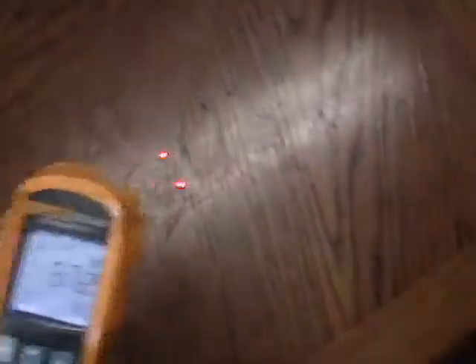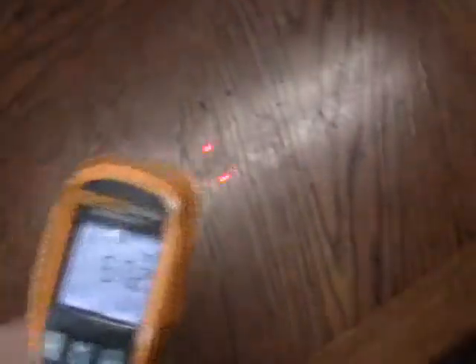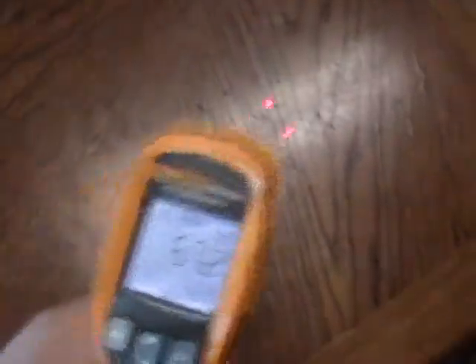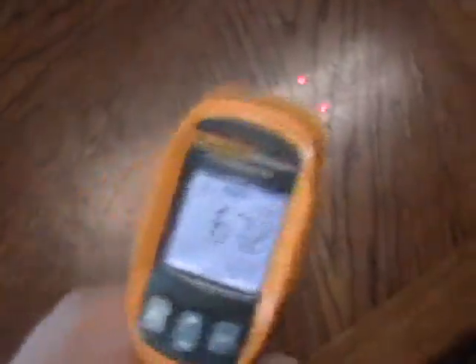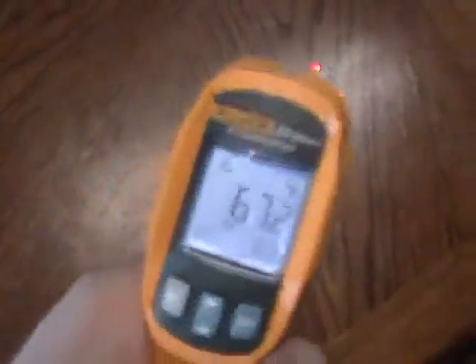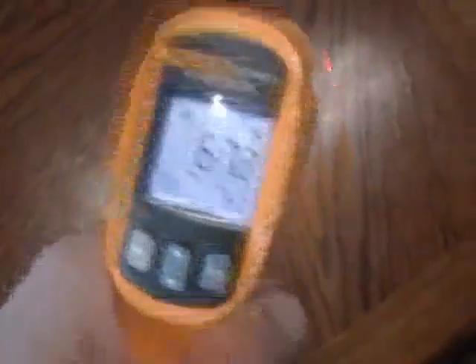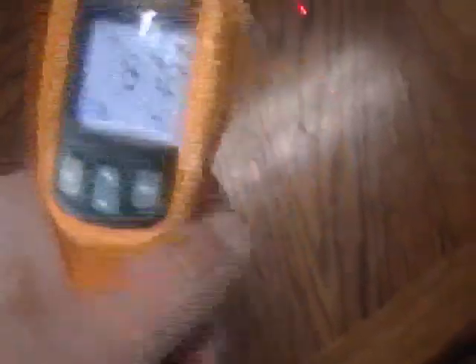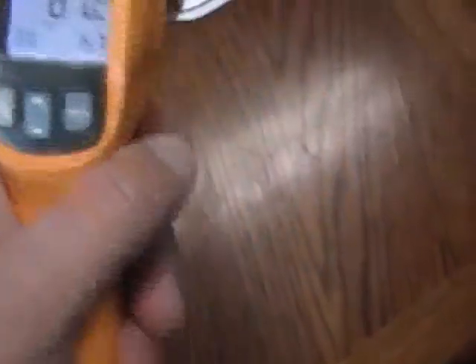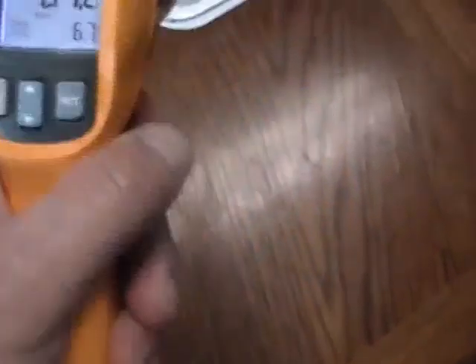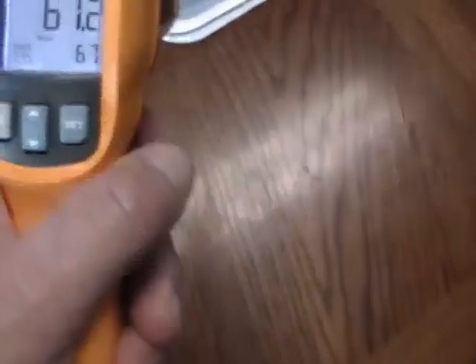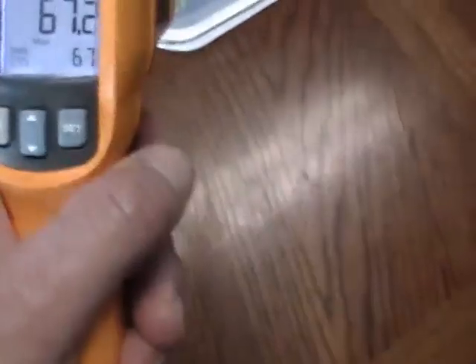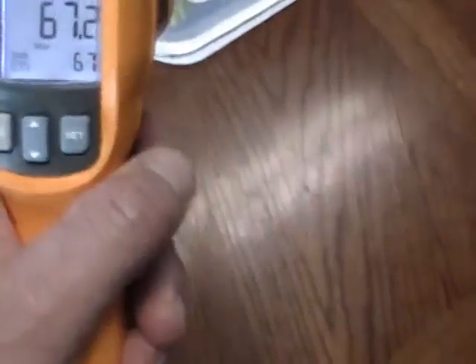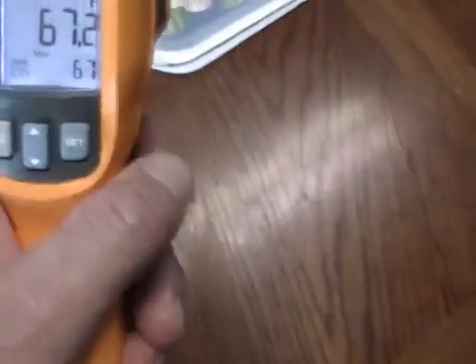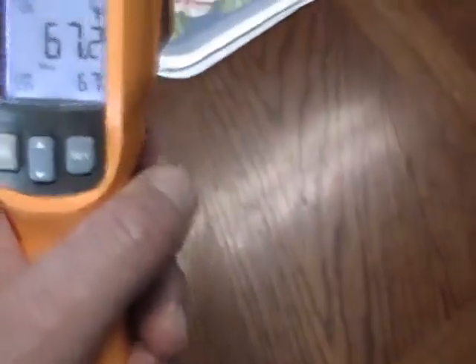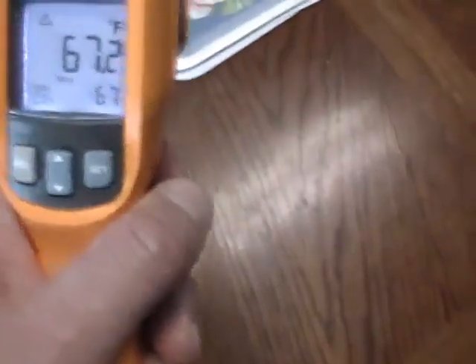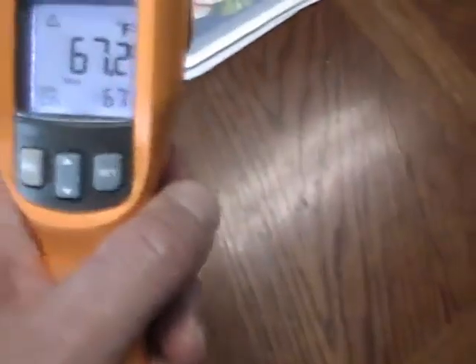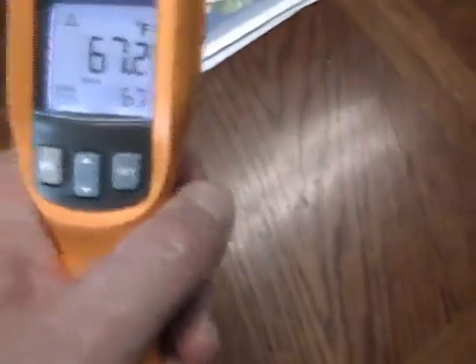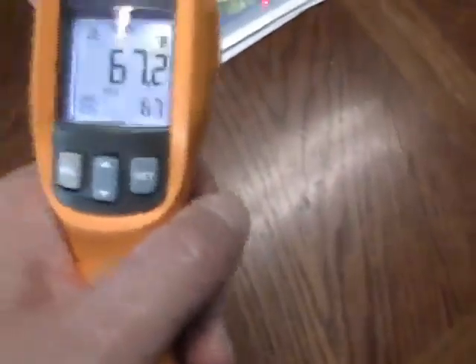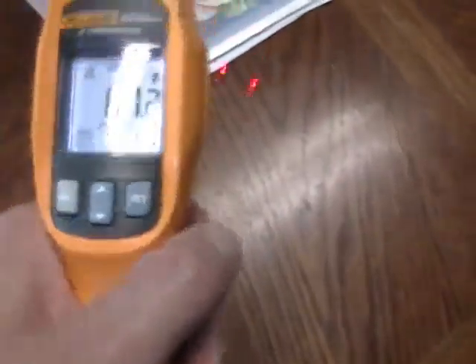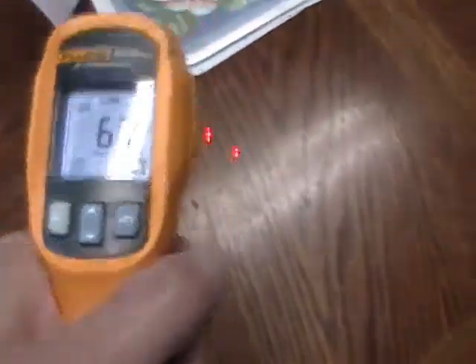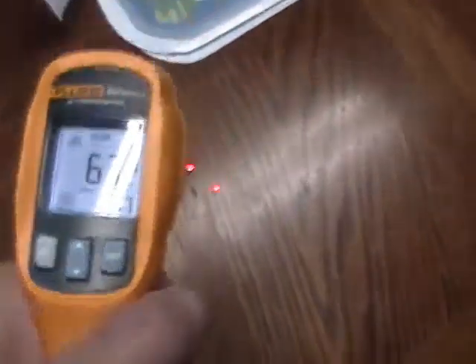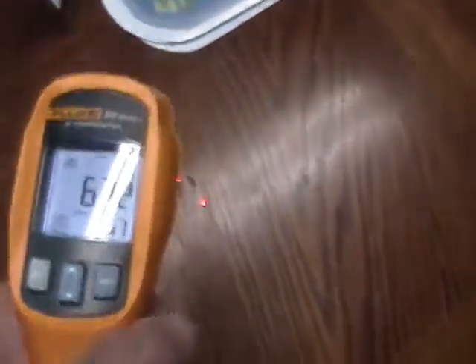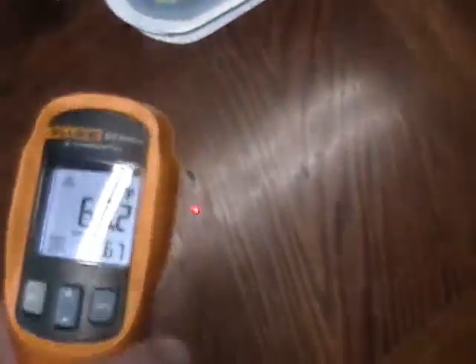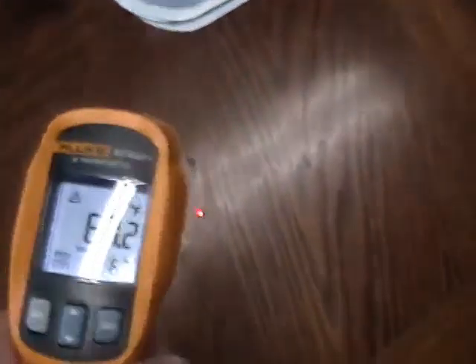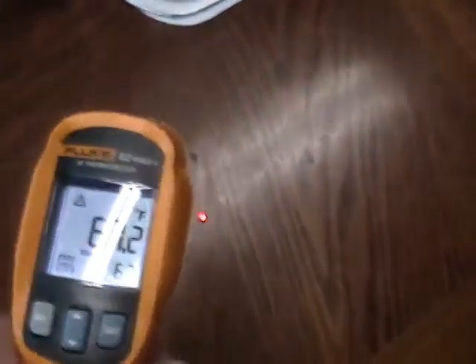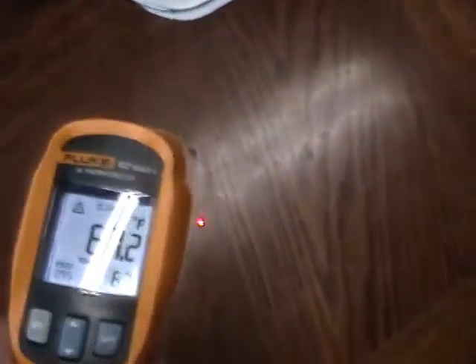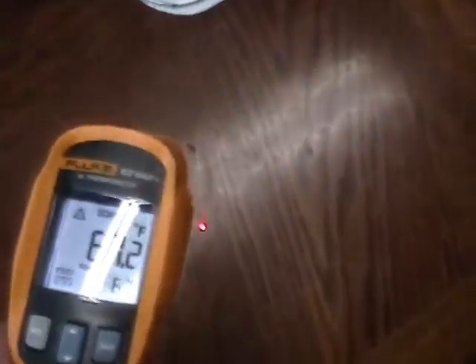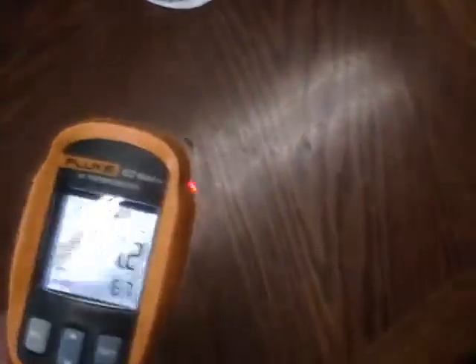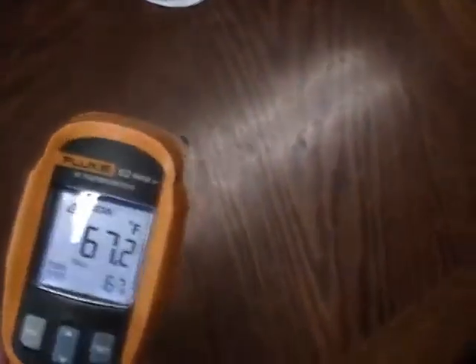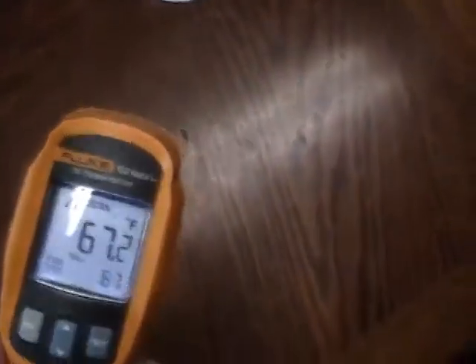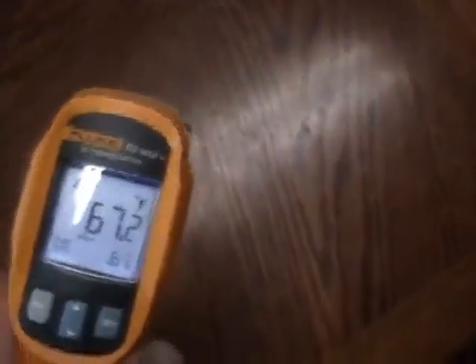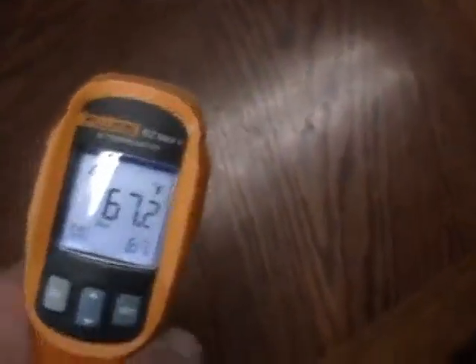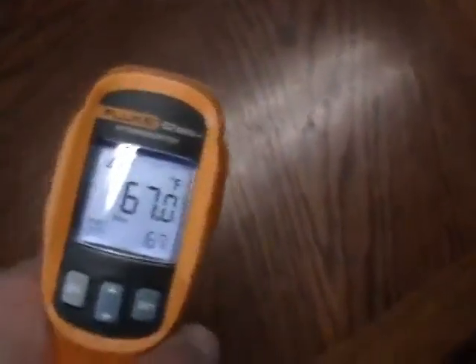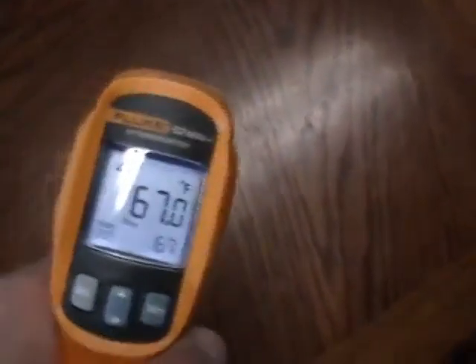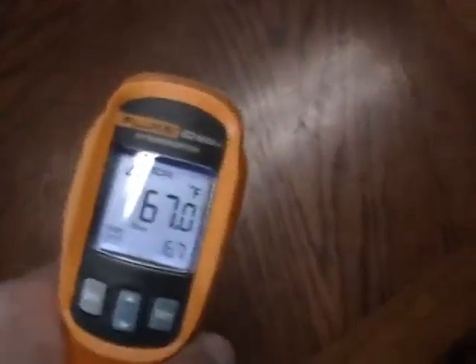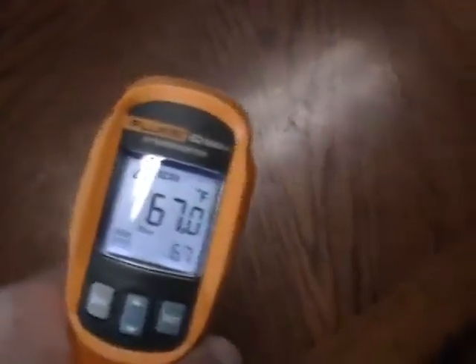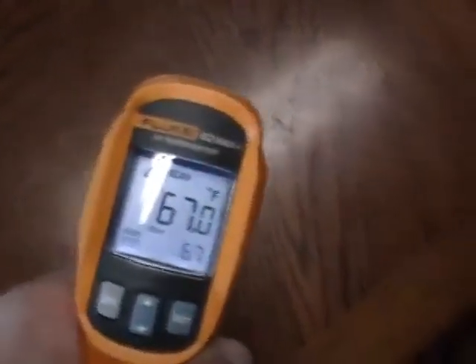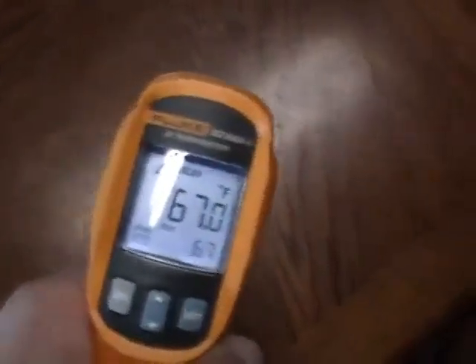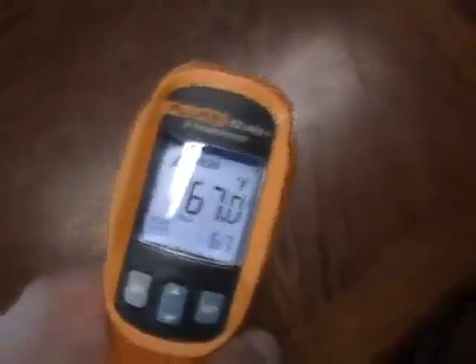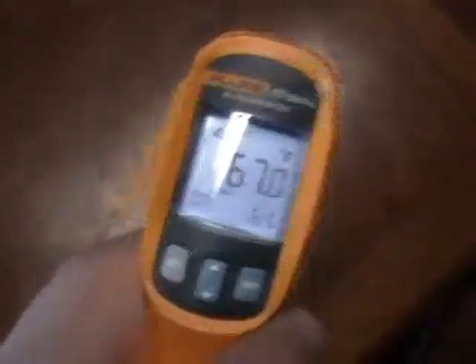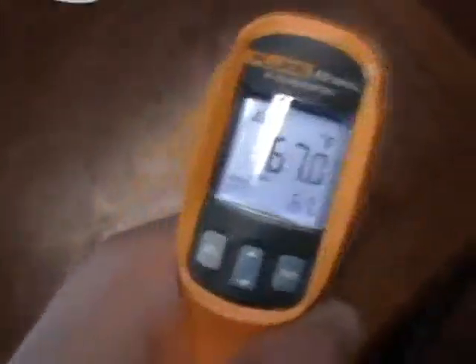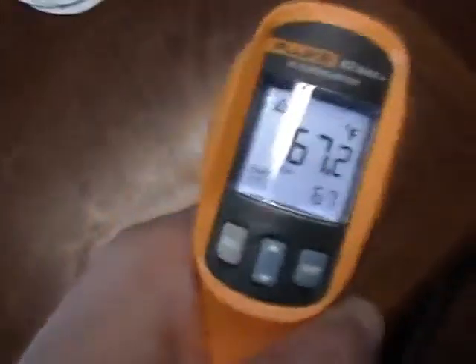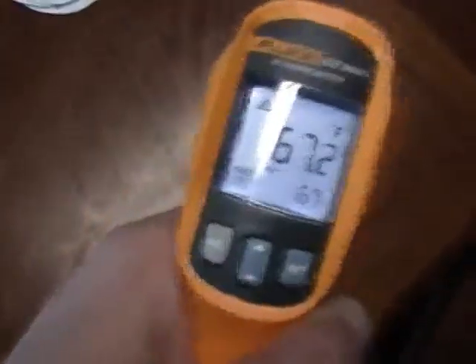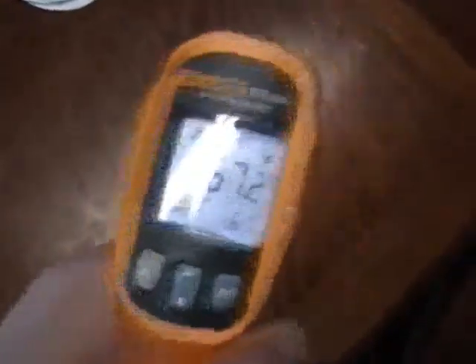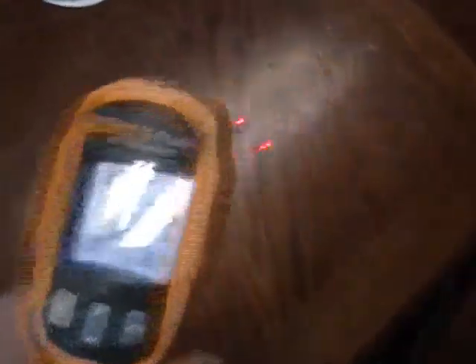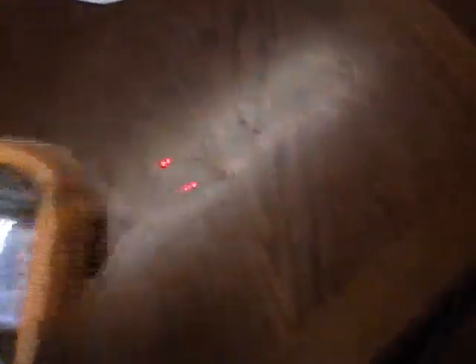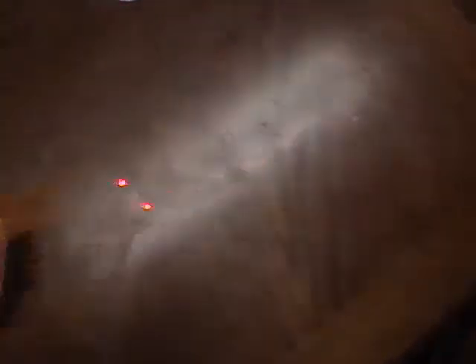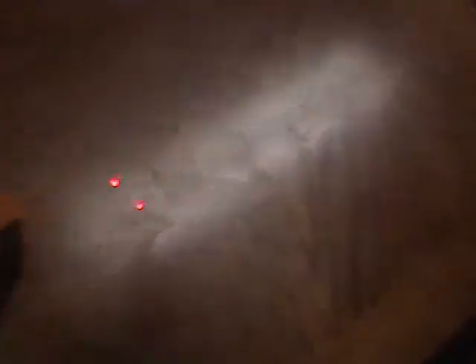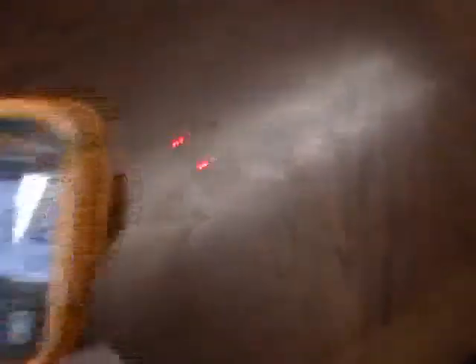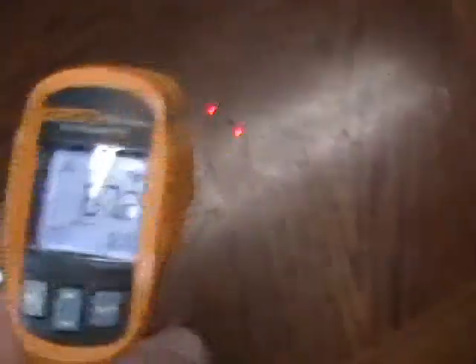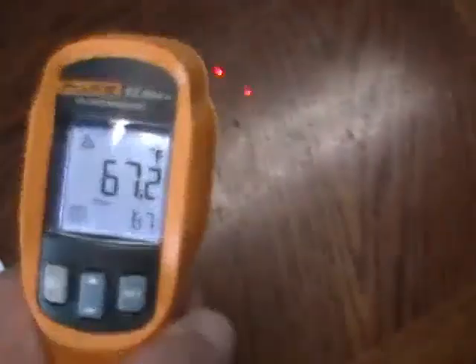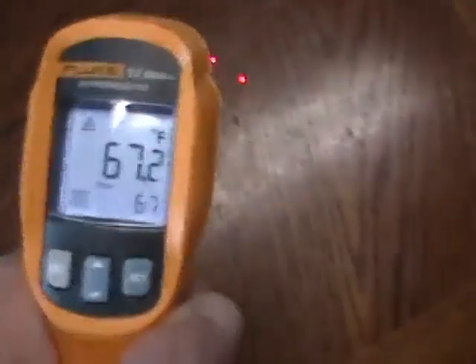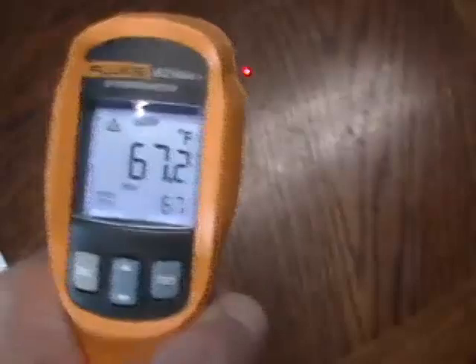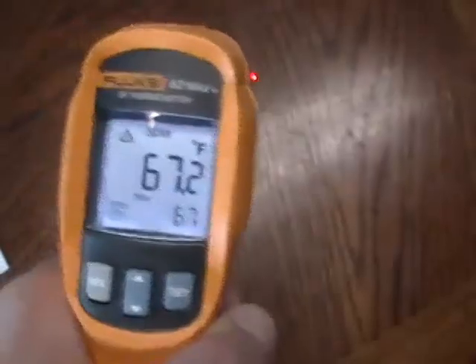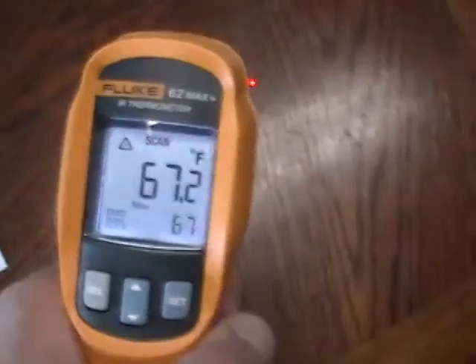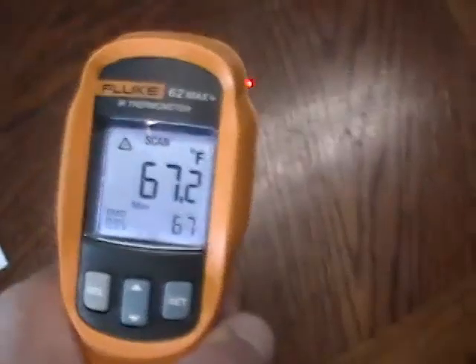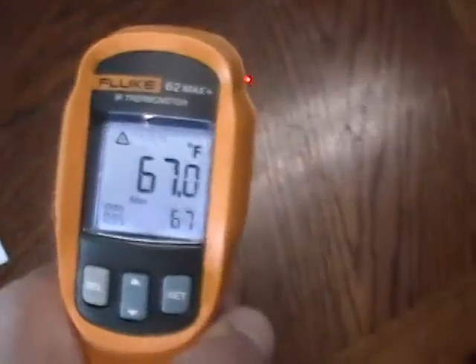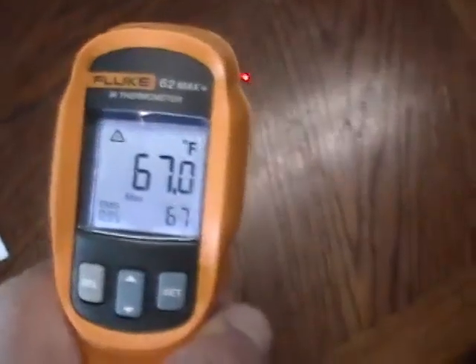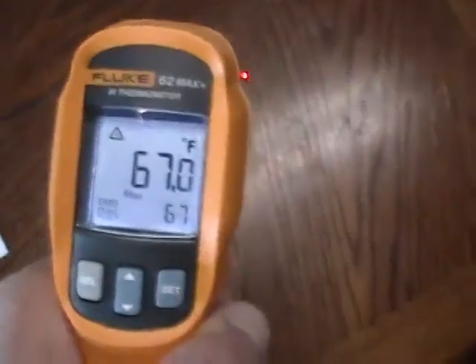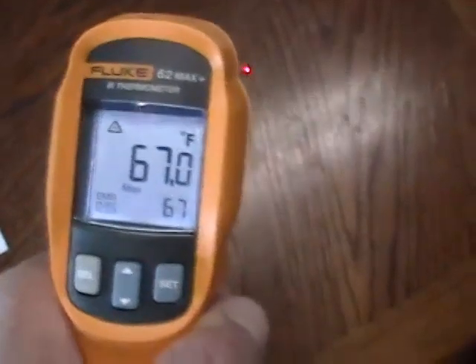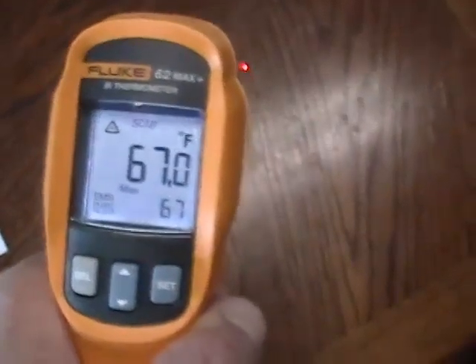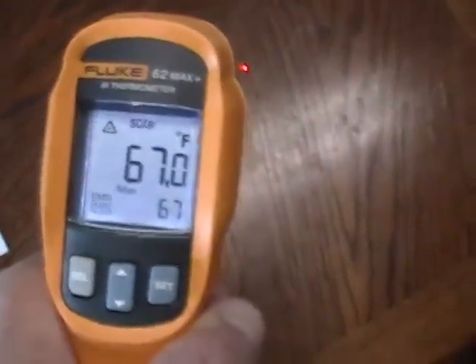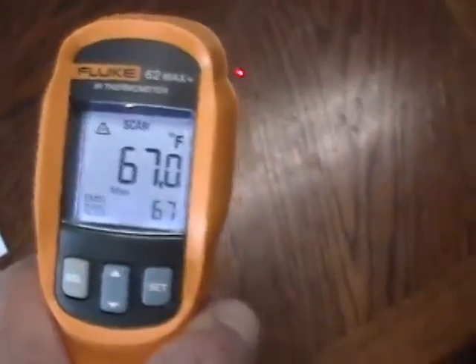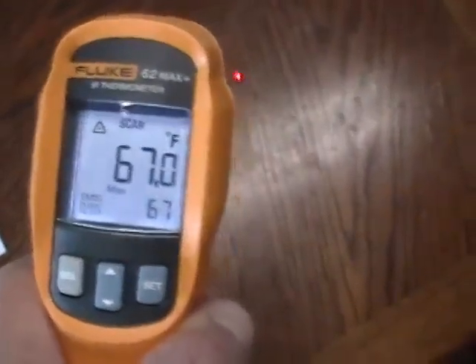You can see how it works as you move it to different surfaces. Right now it's obviously a pretty even temperature here.